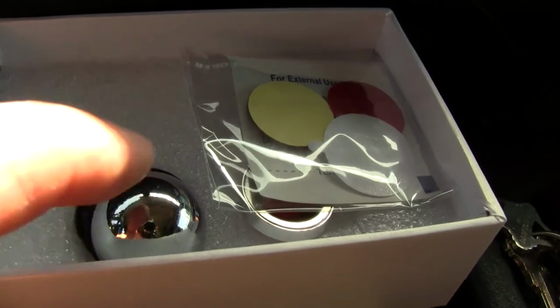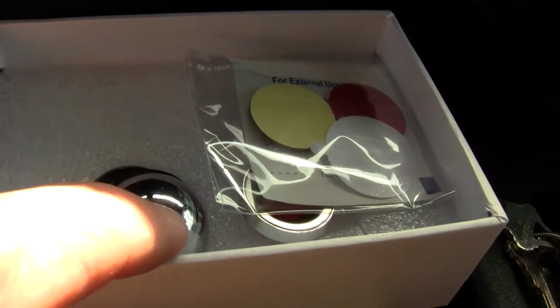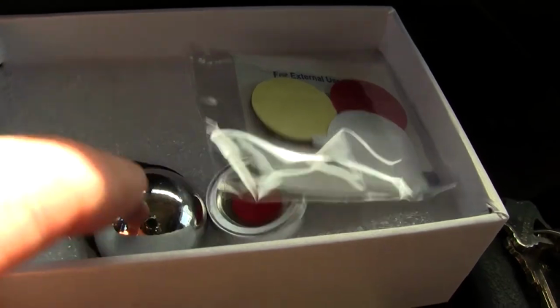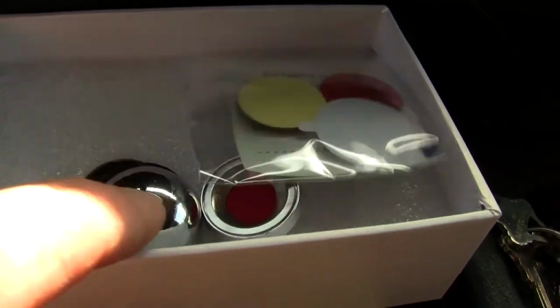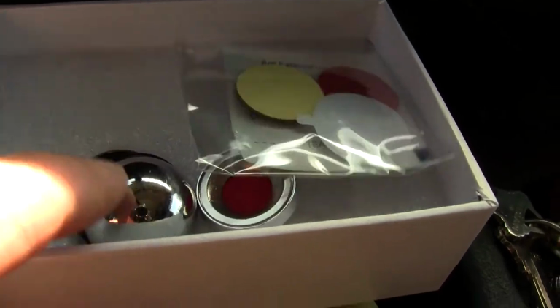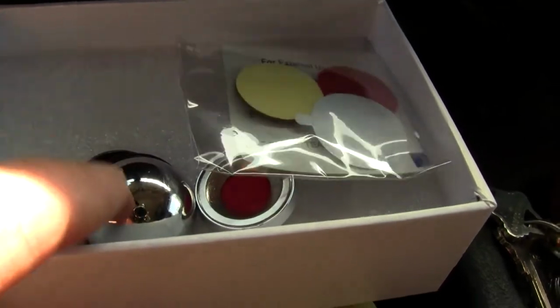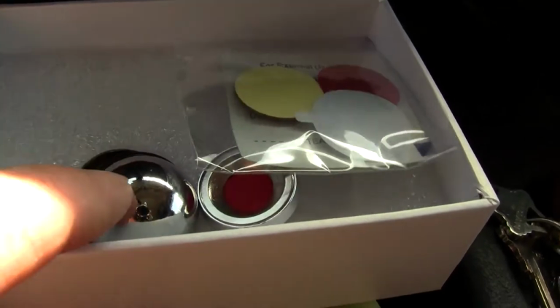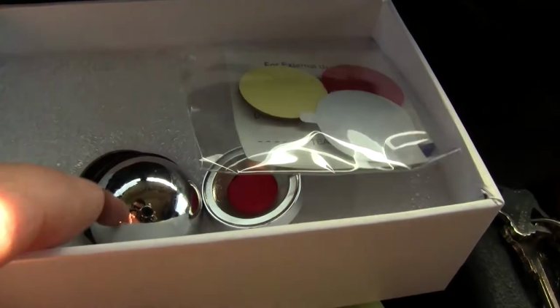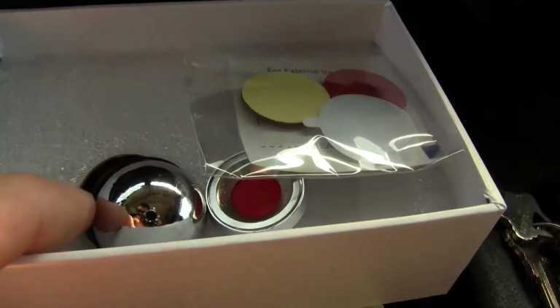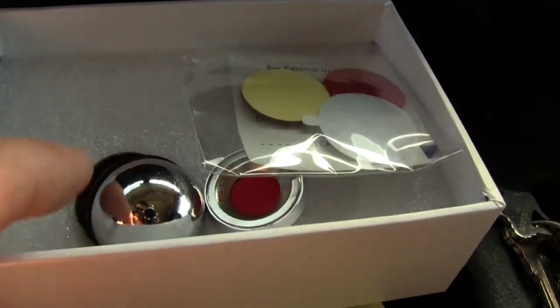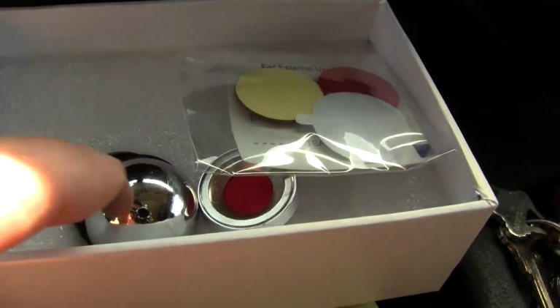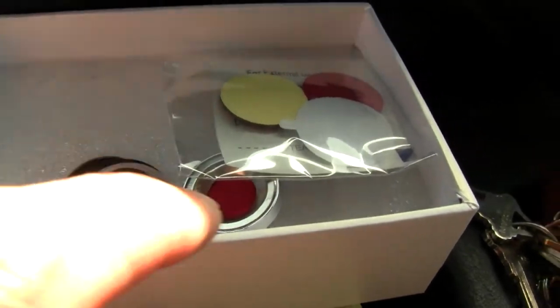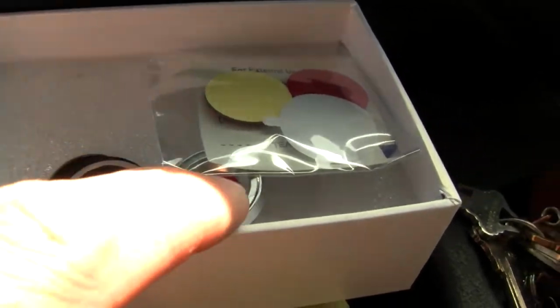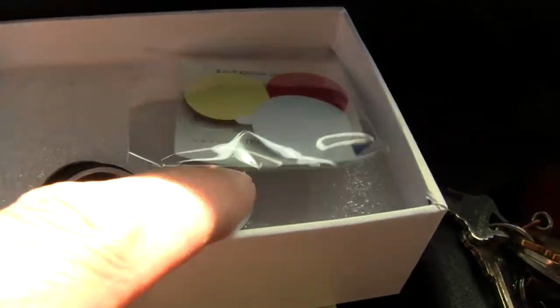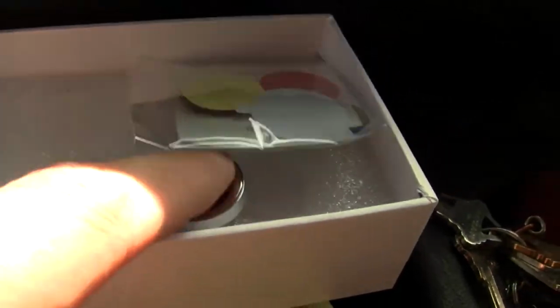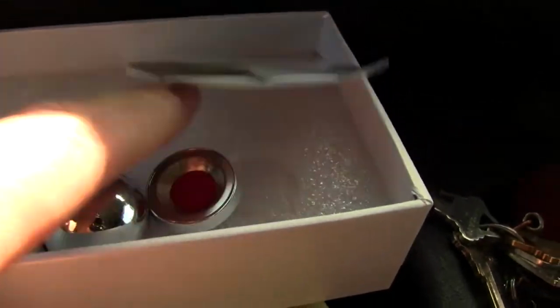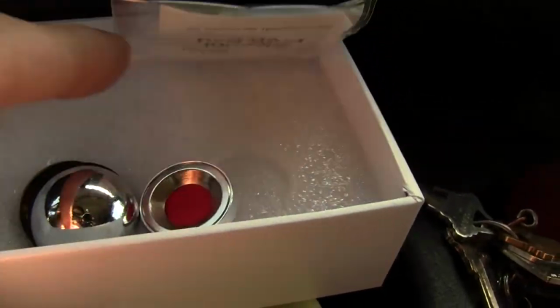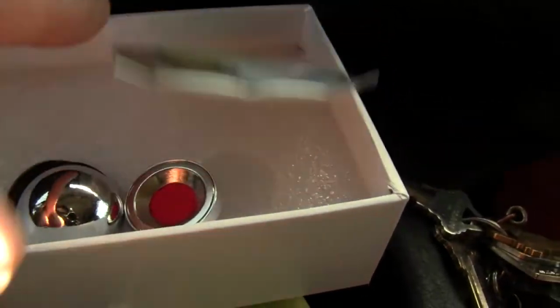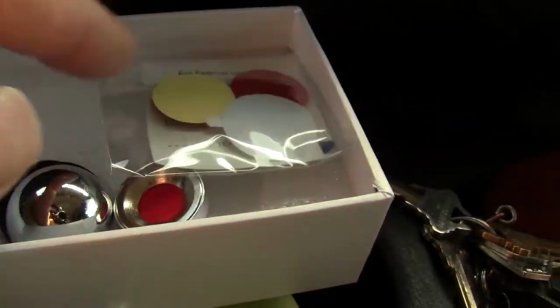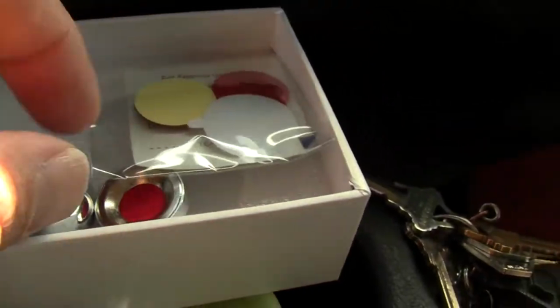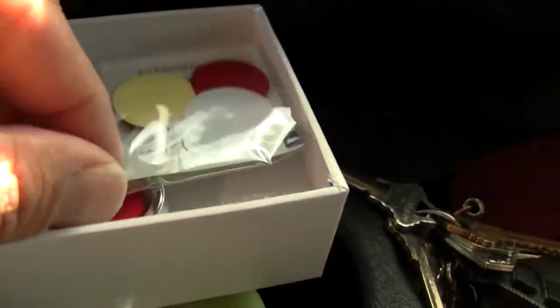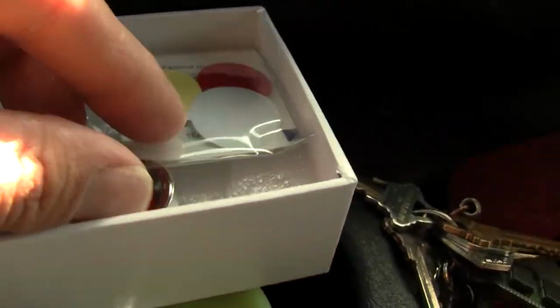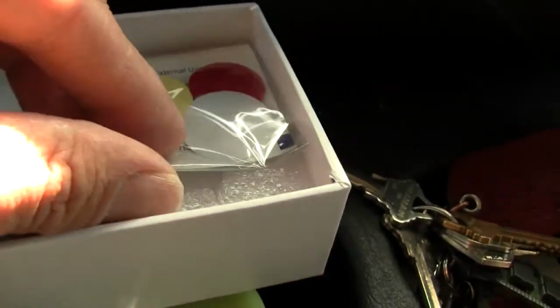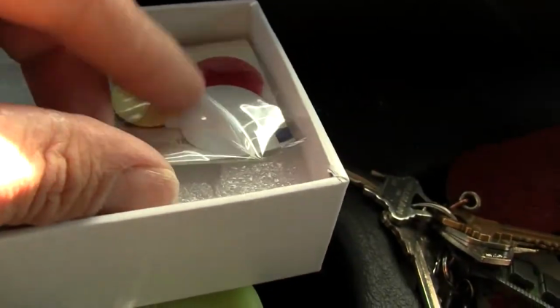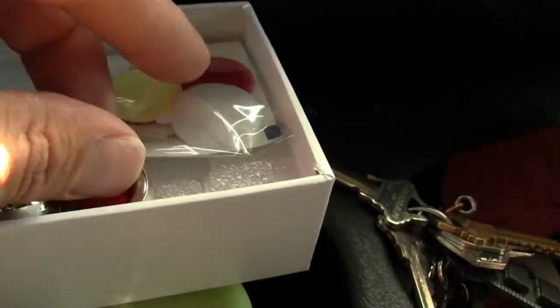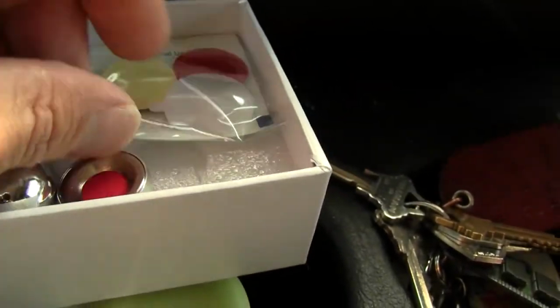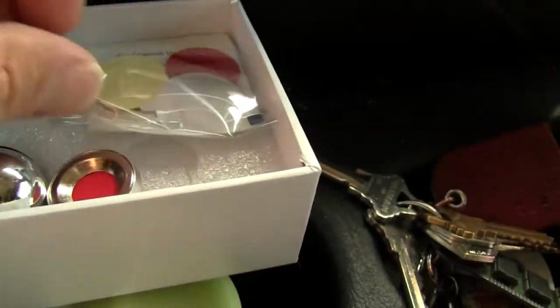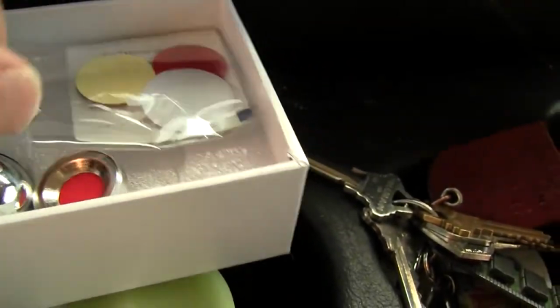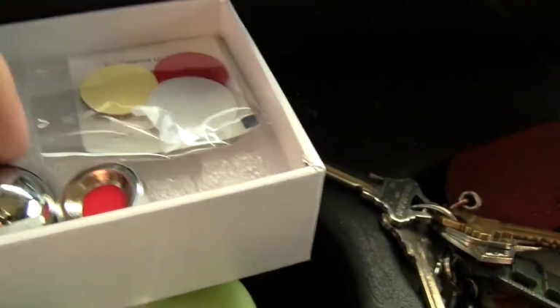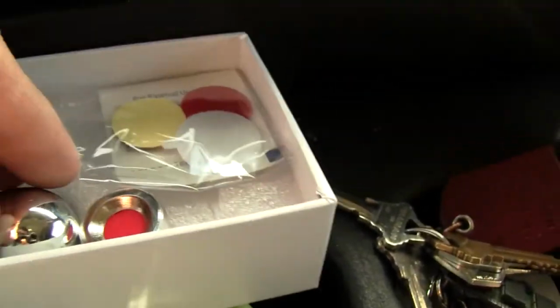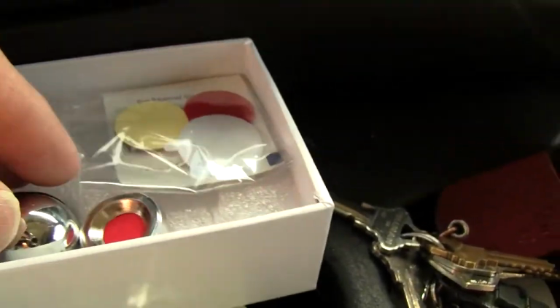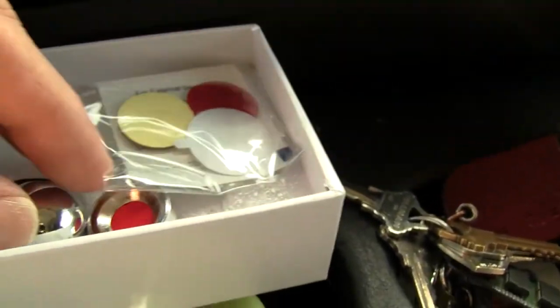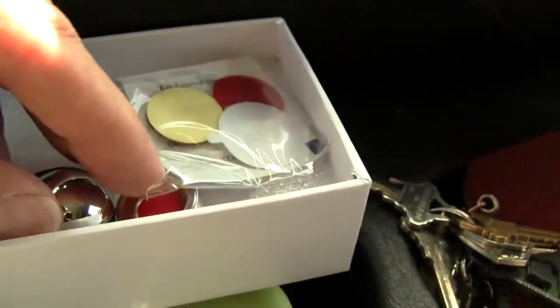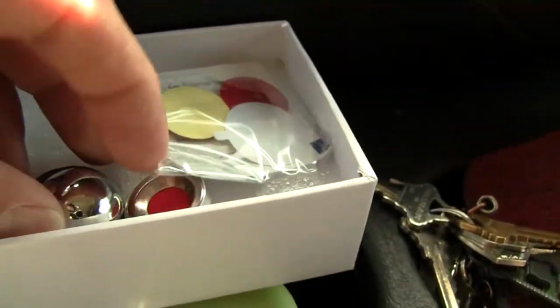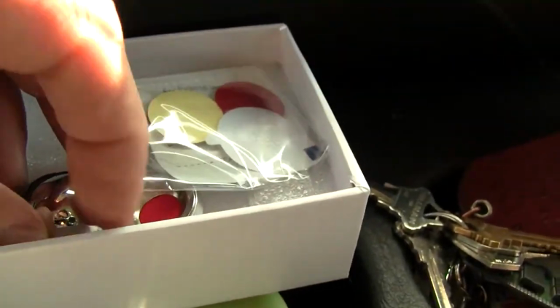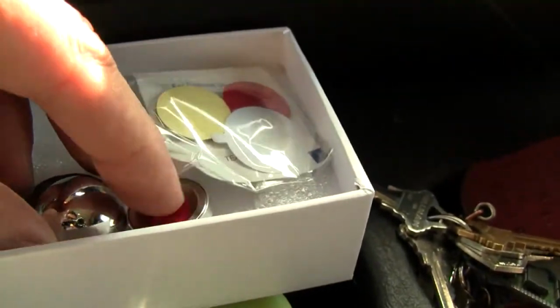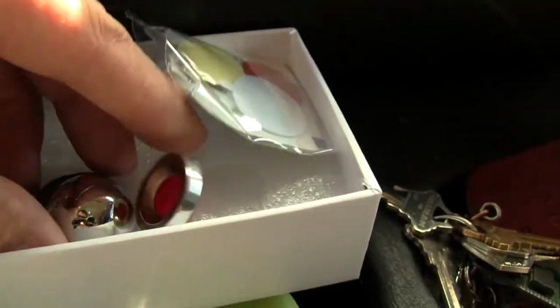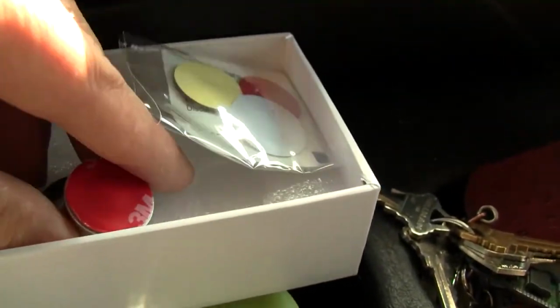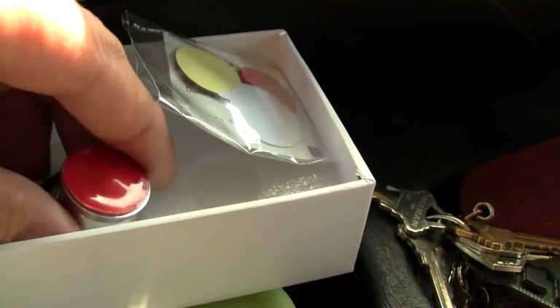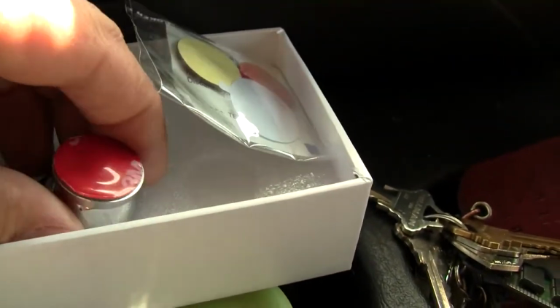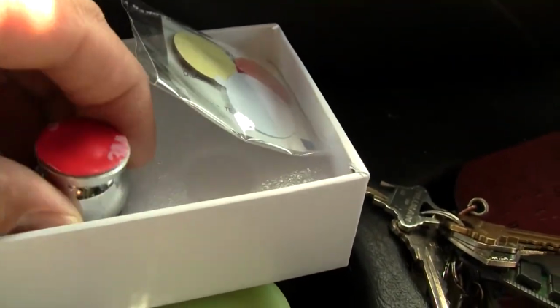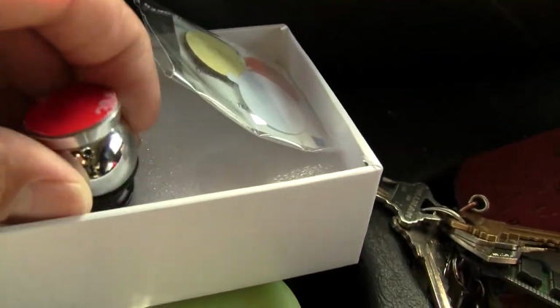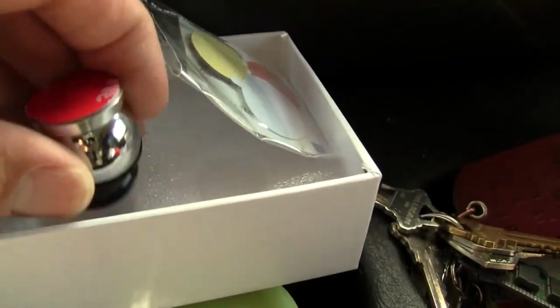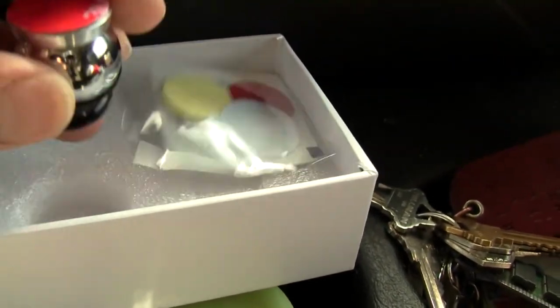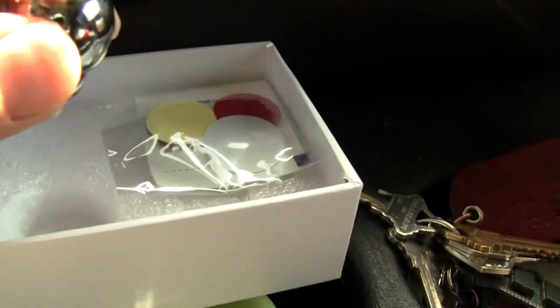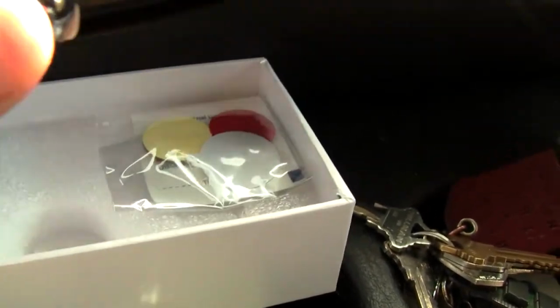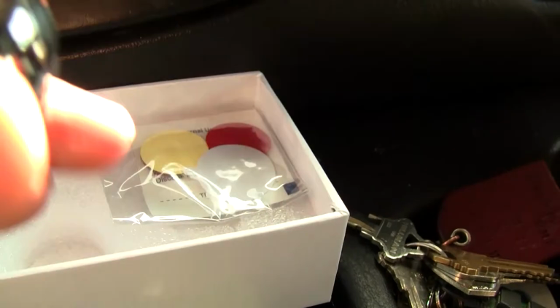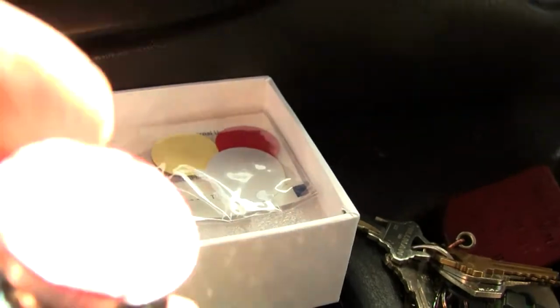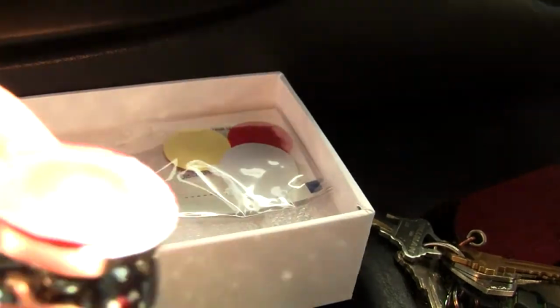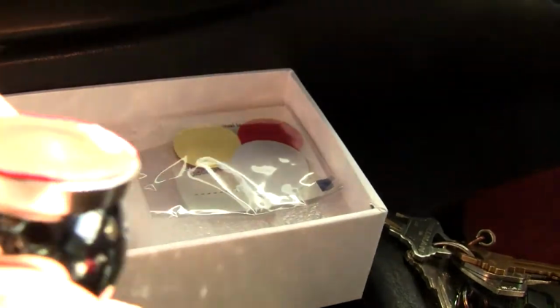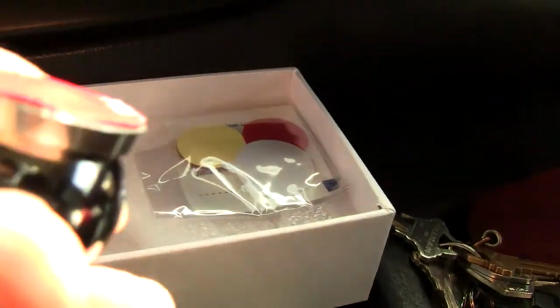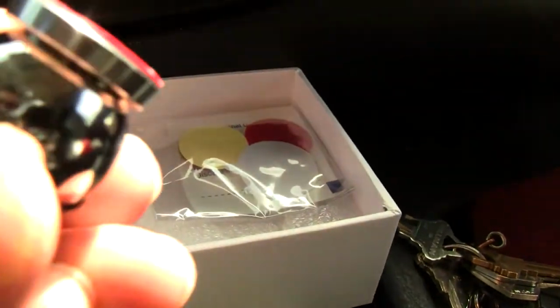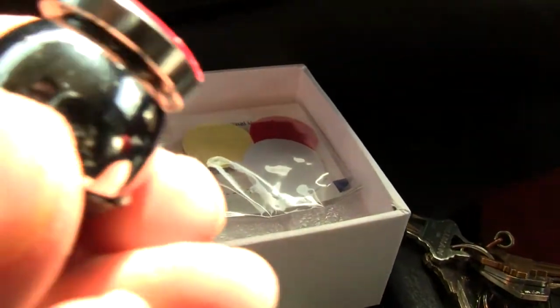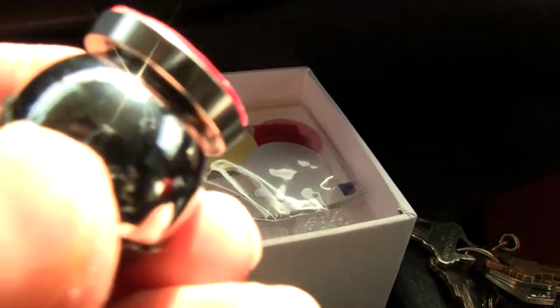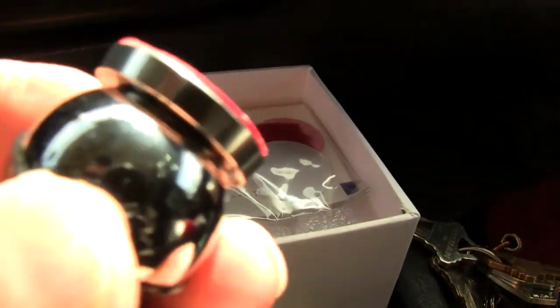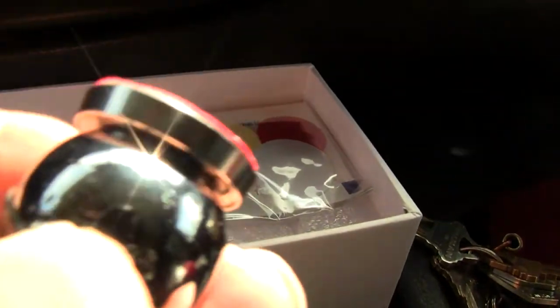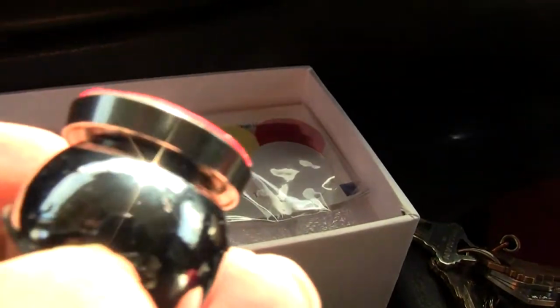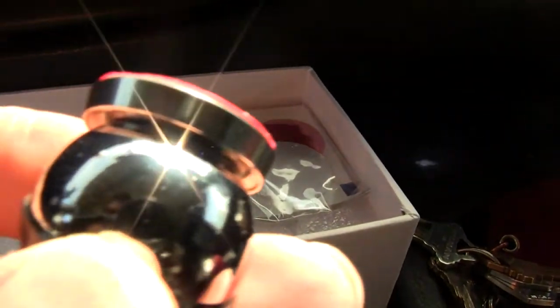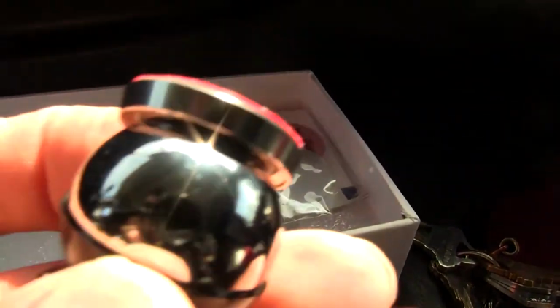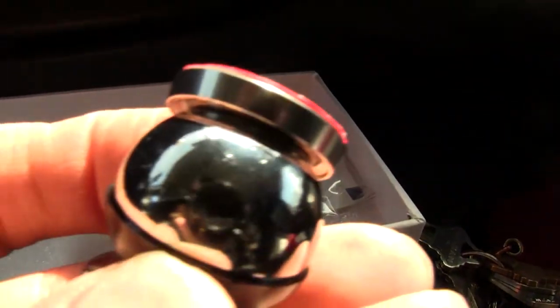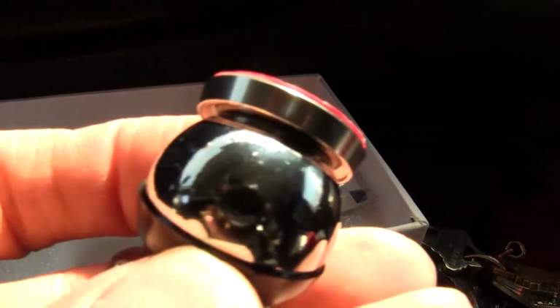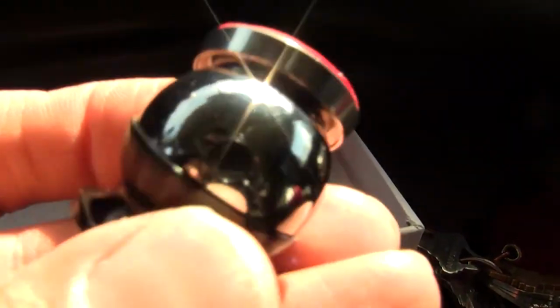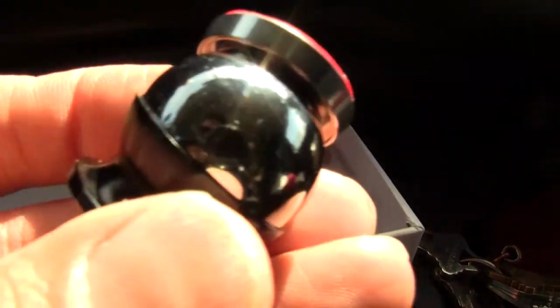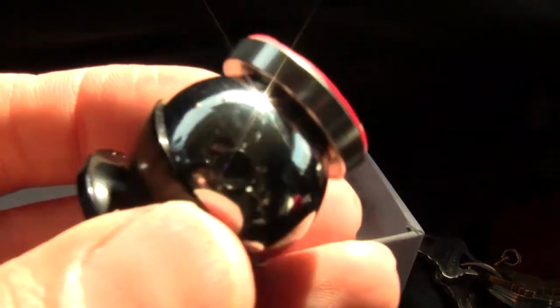A magnetic ball and a magnet right here. And just to kind of give you an idea — did you see that magic happen? Look at that.